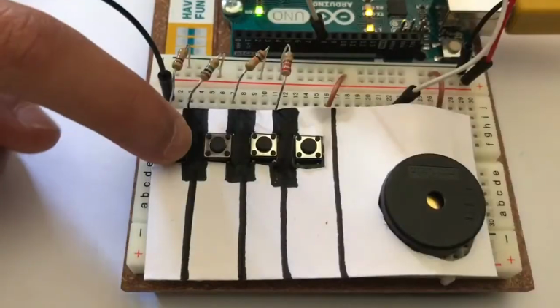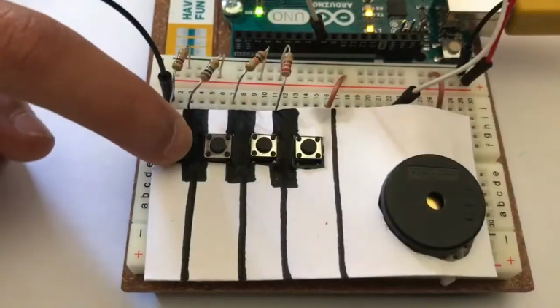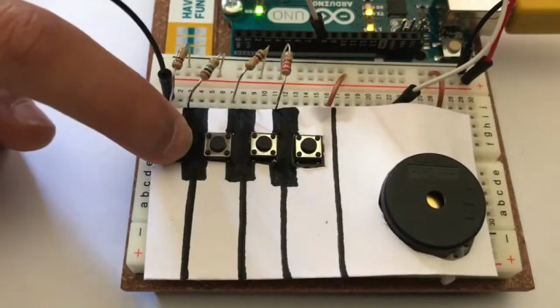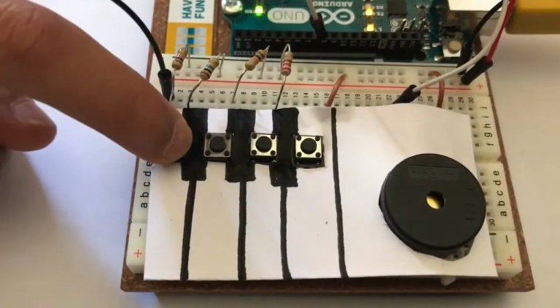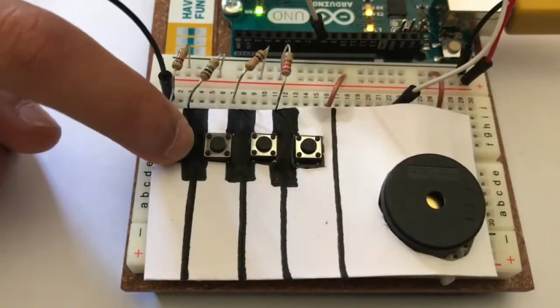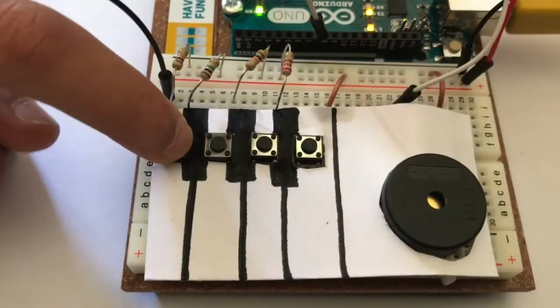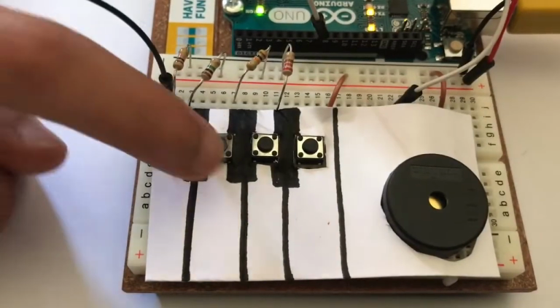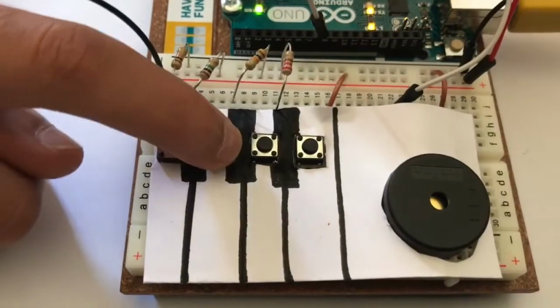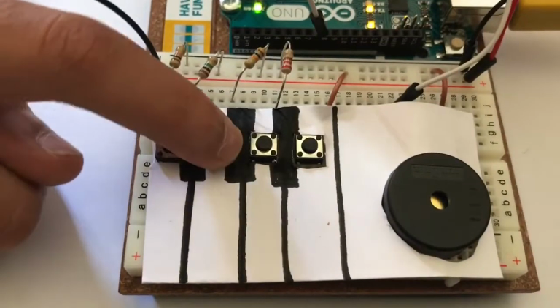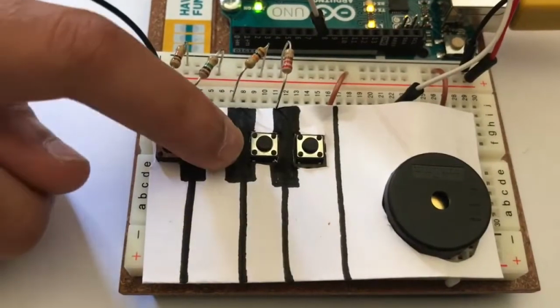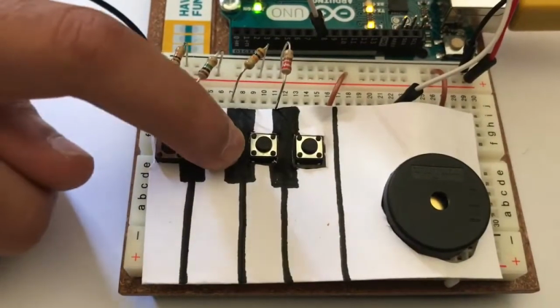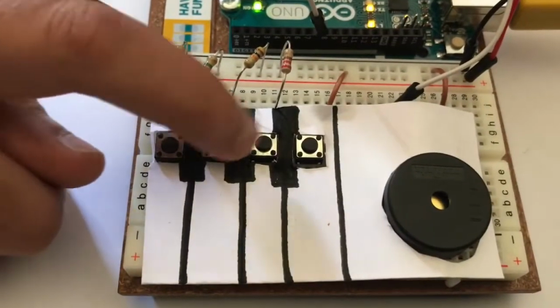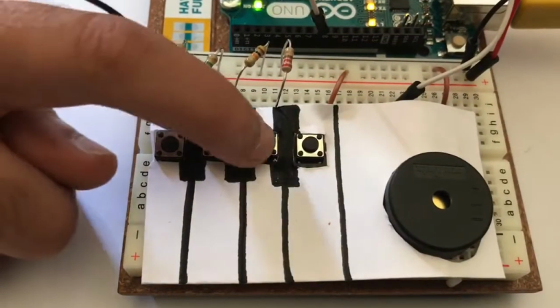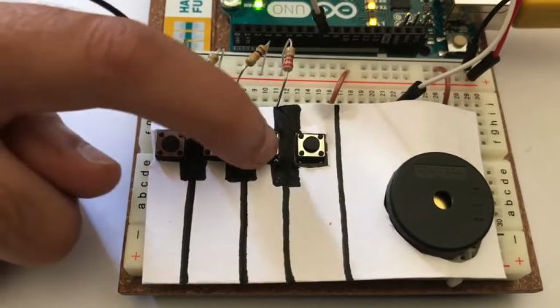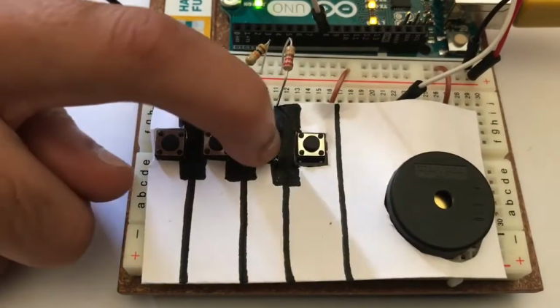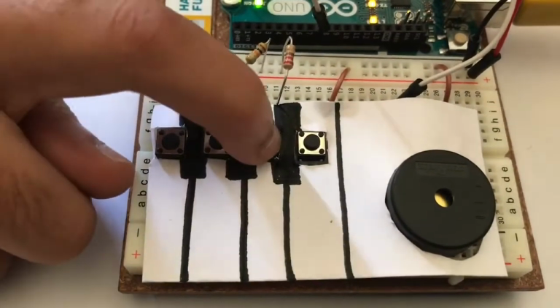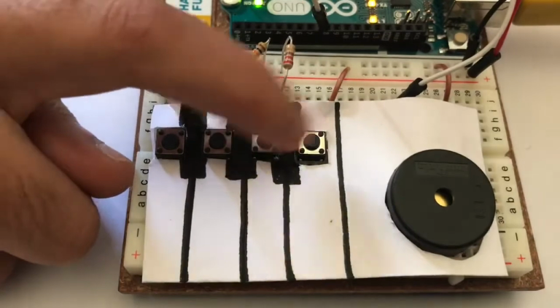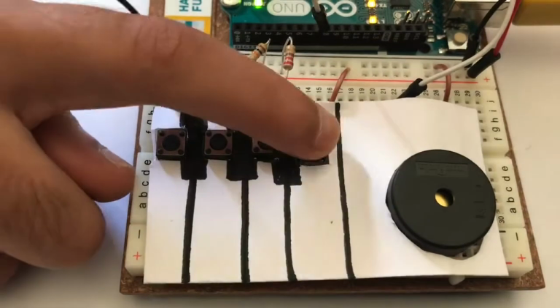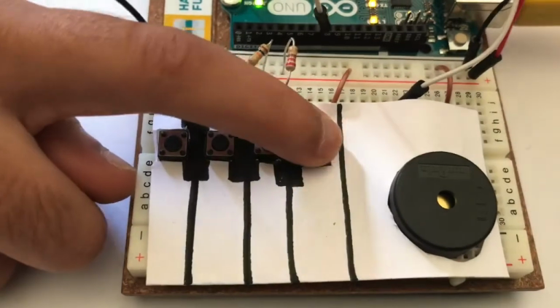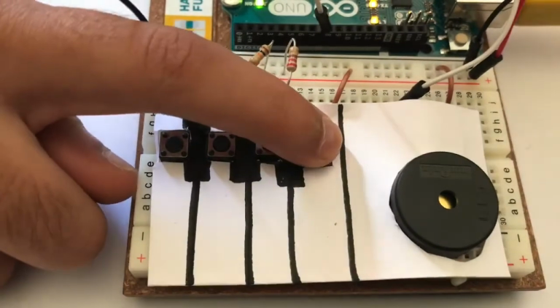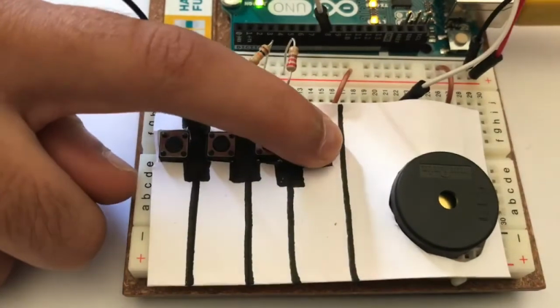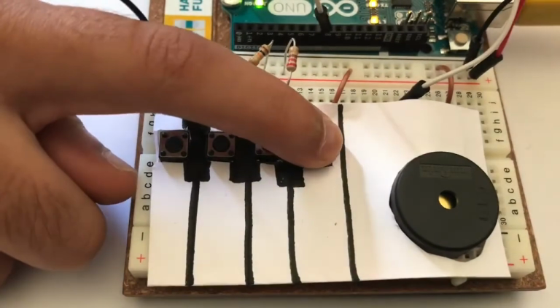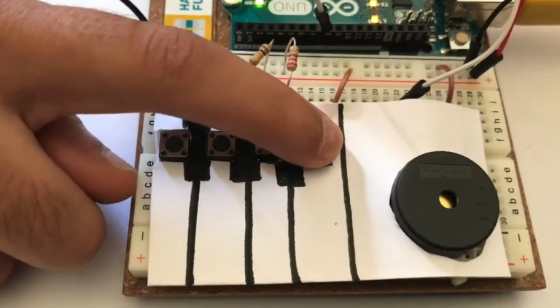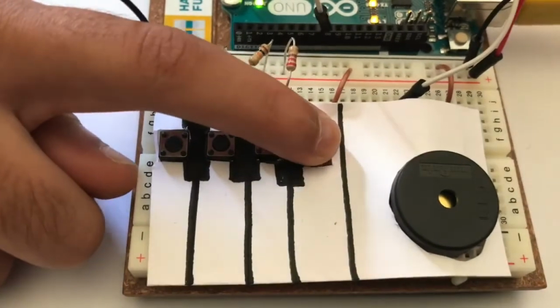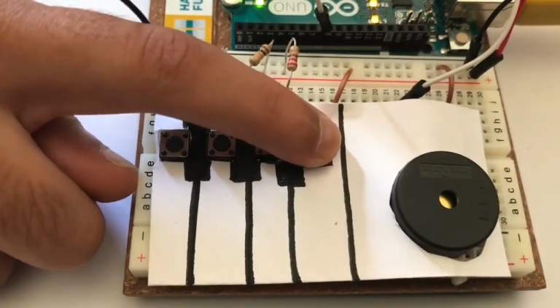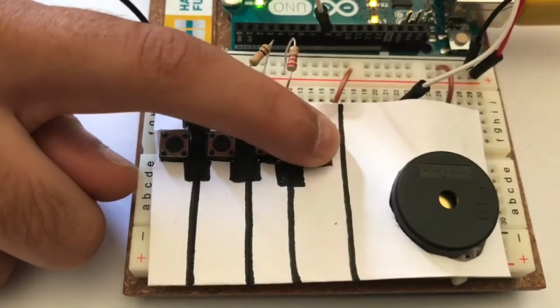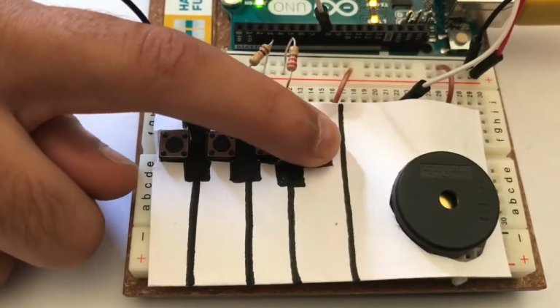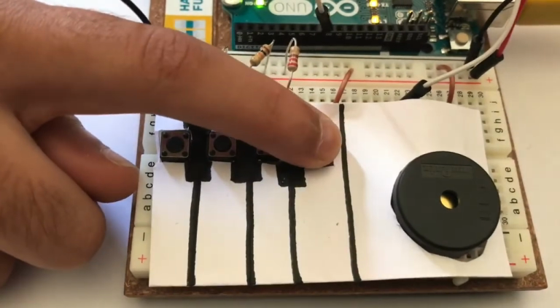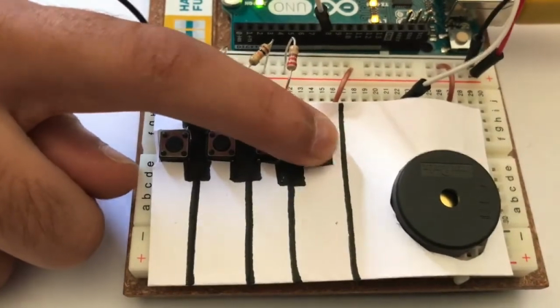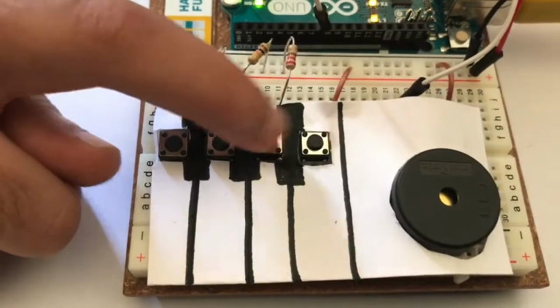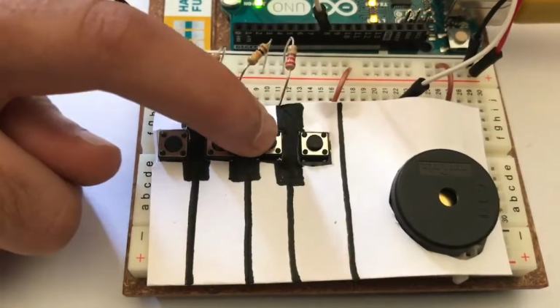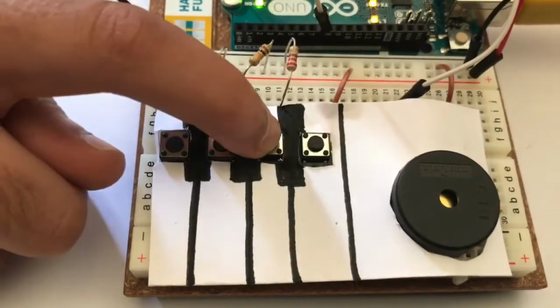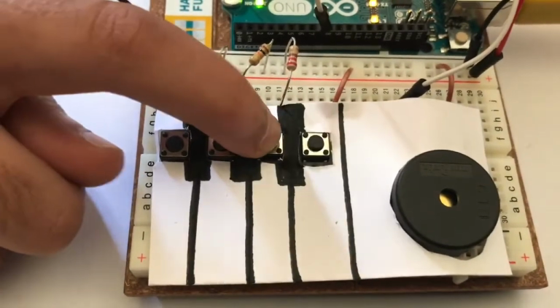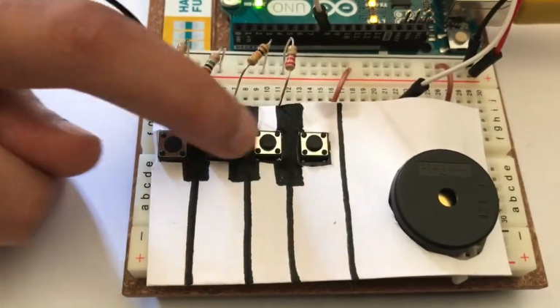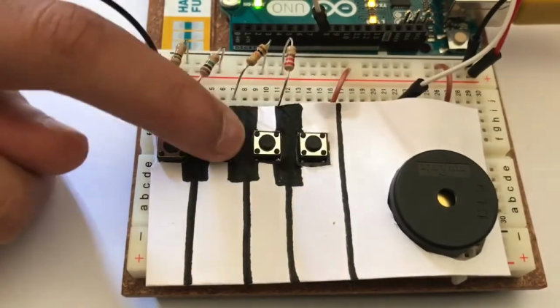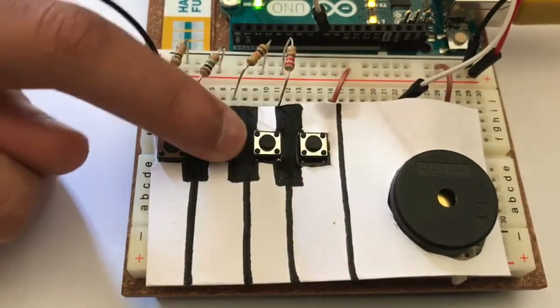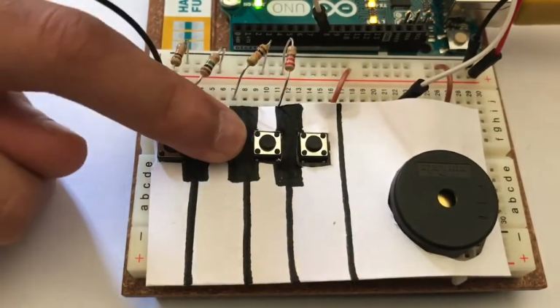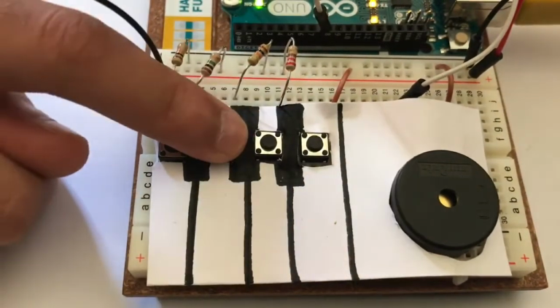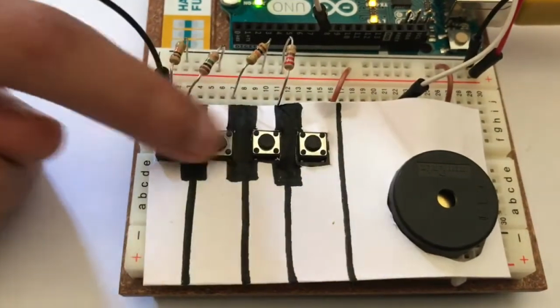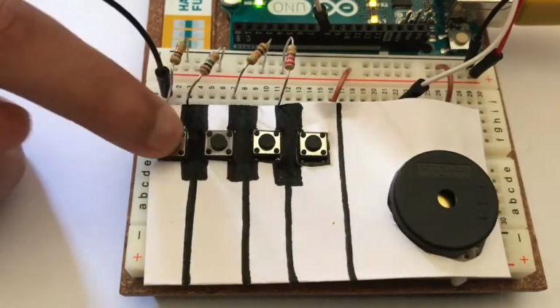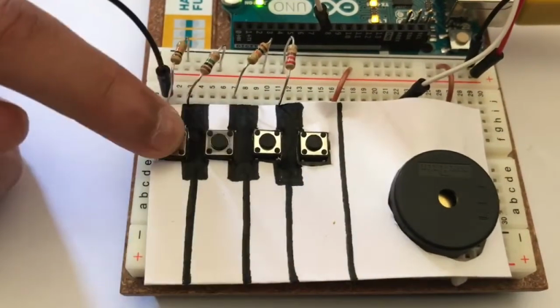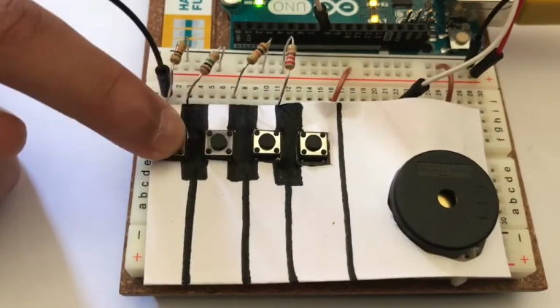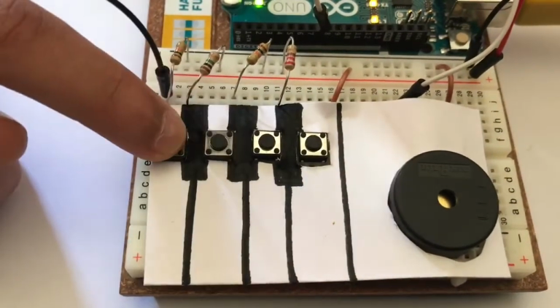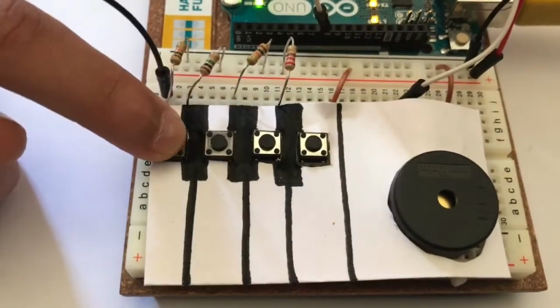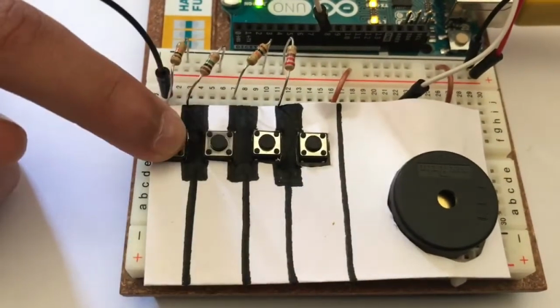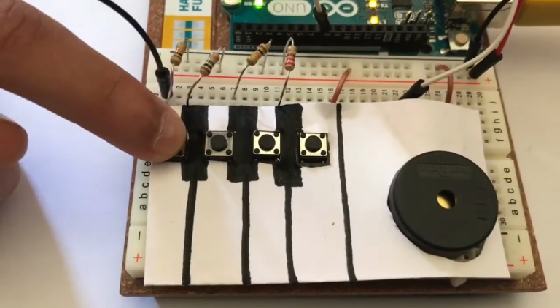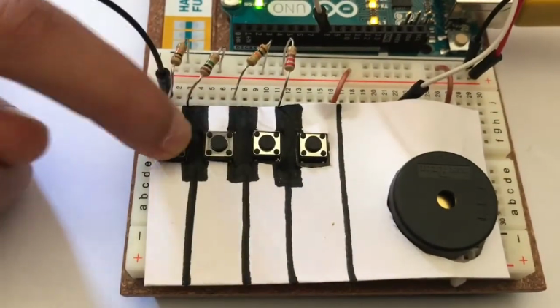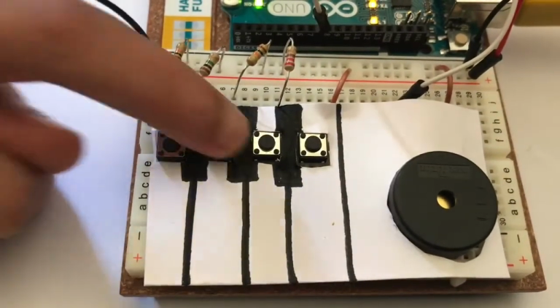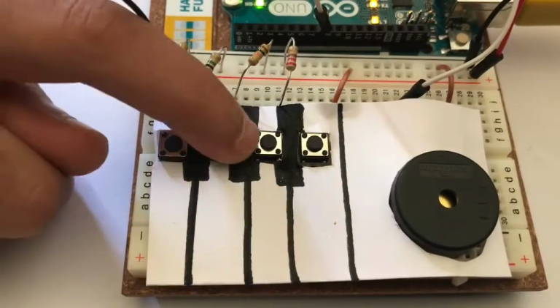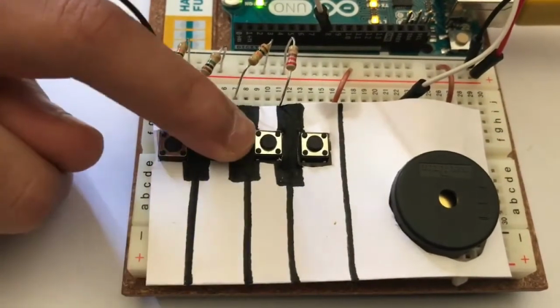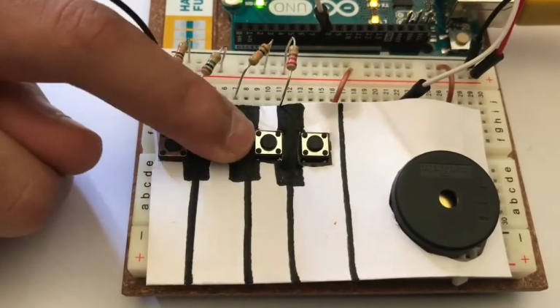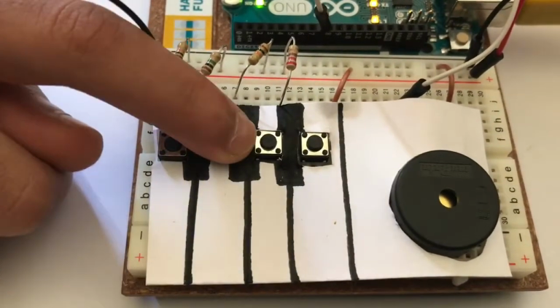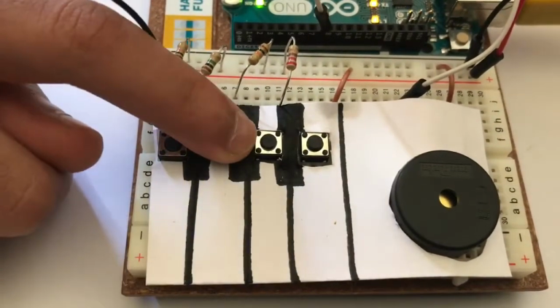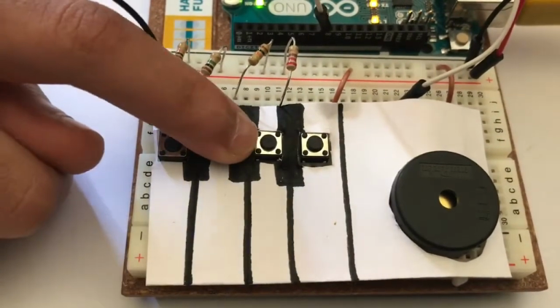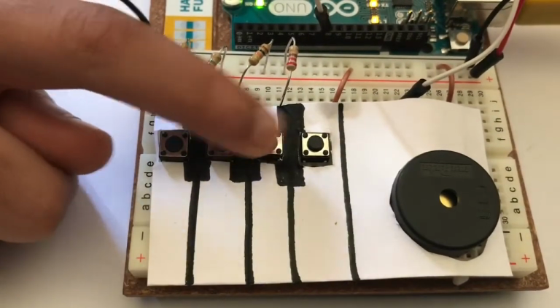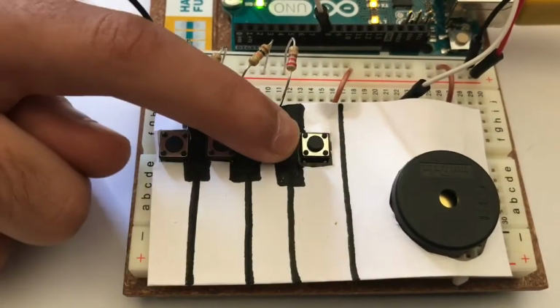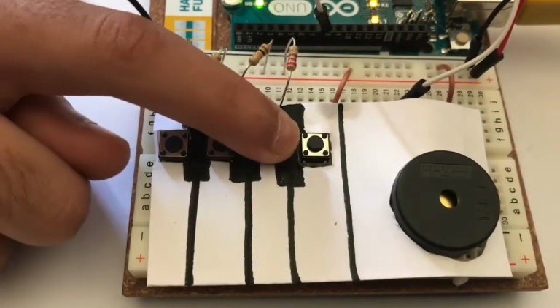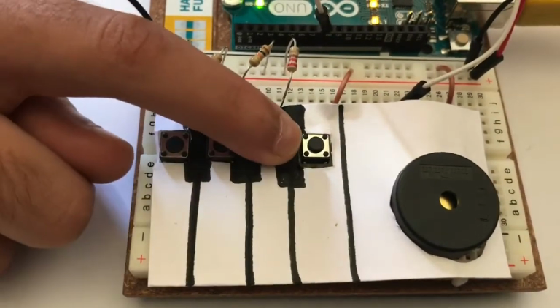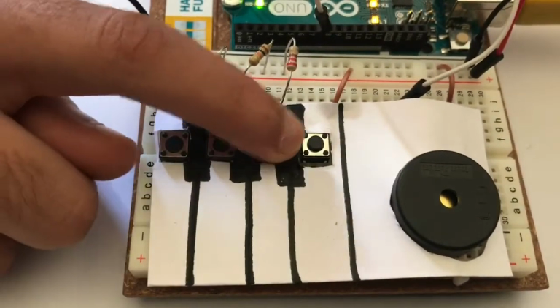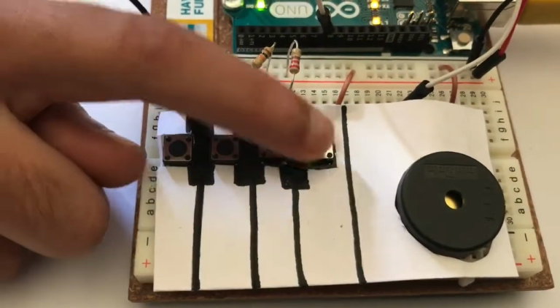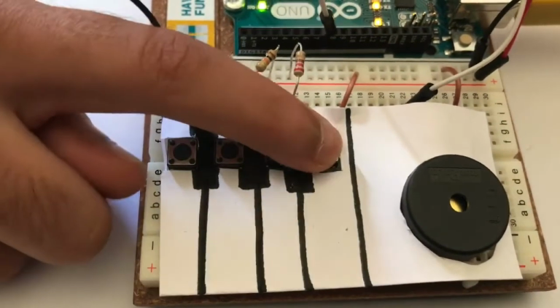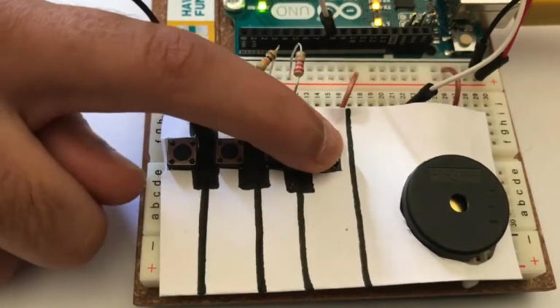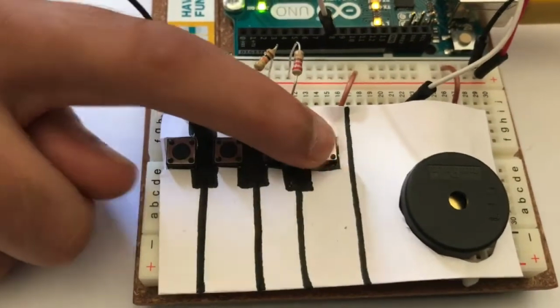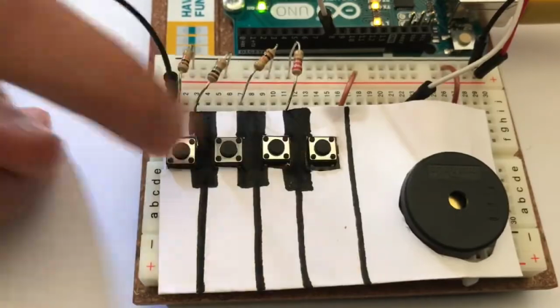You can make this even more interesting by using a paper cutout of a keyboard. Here are some songs we played.